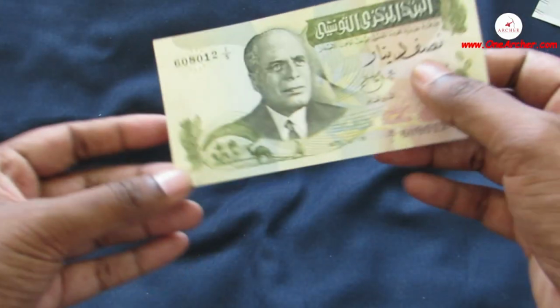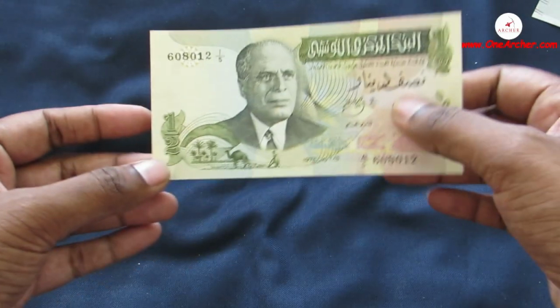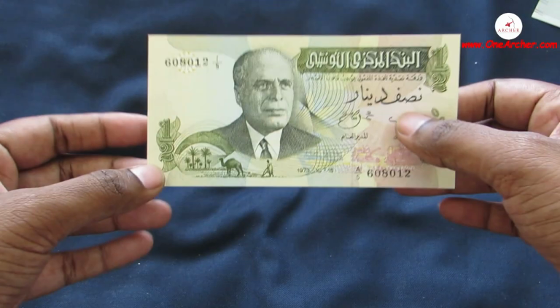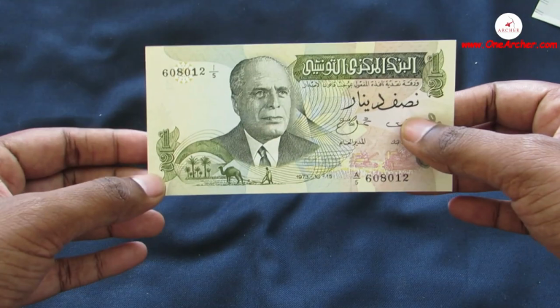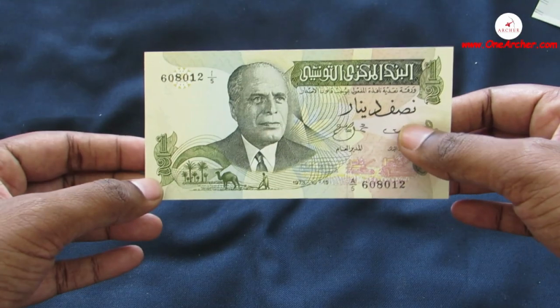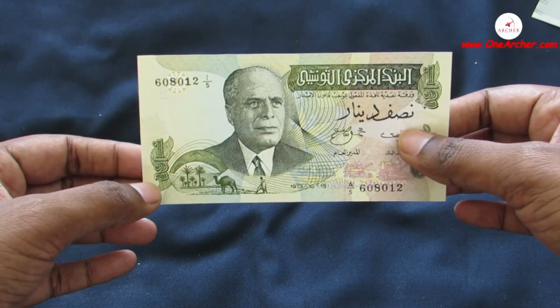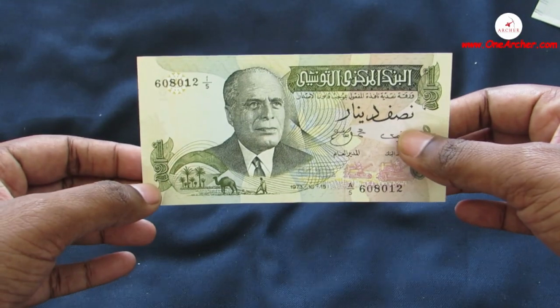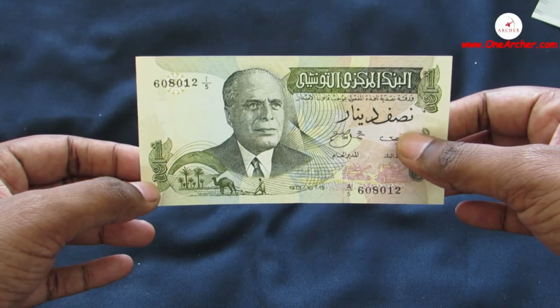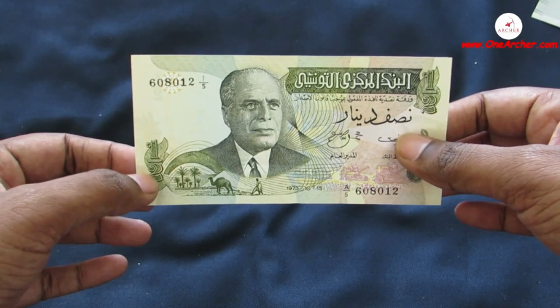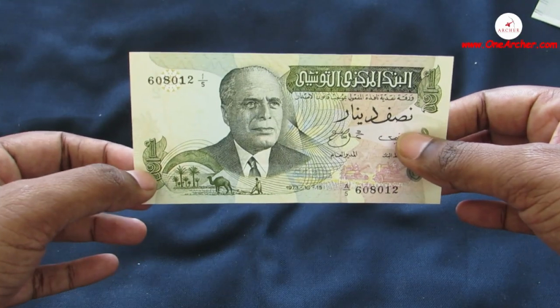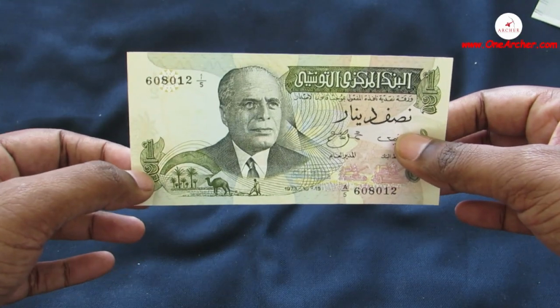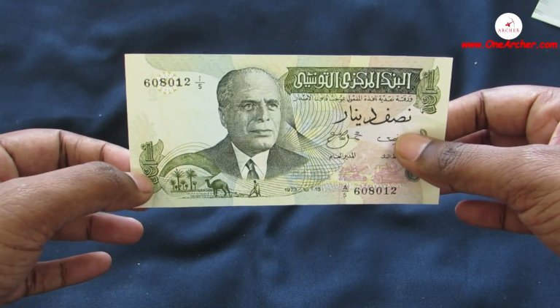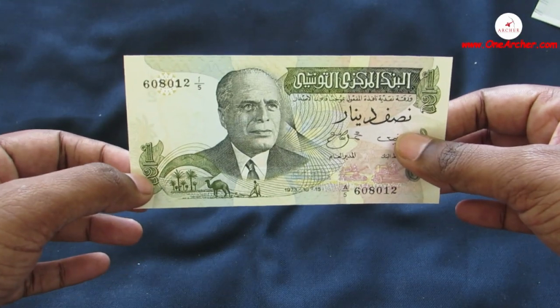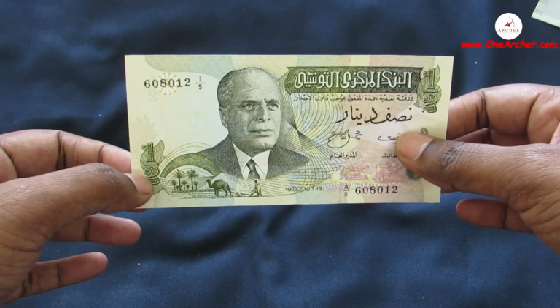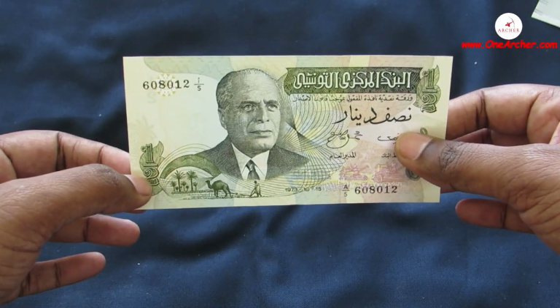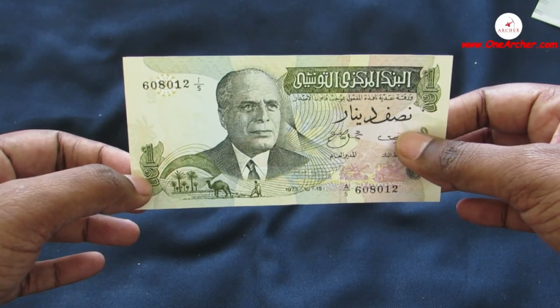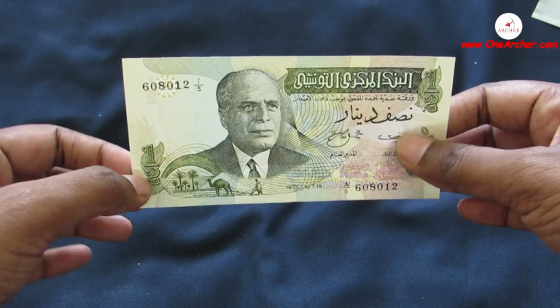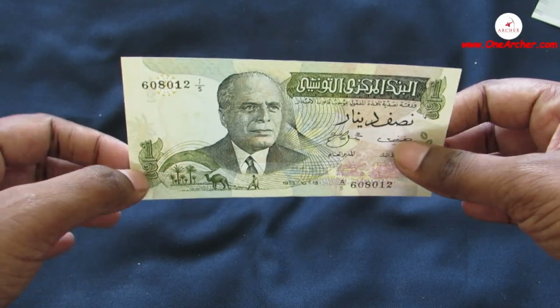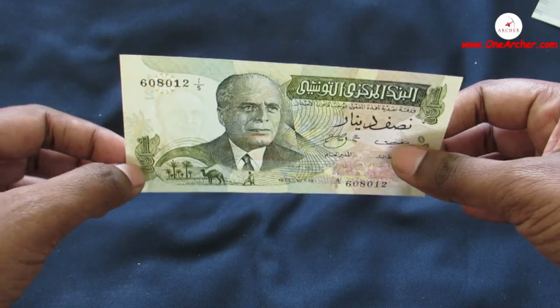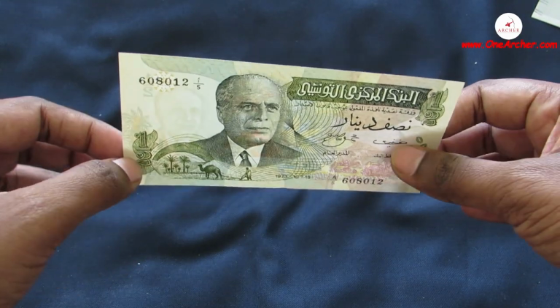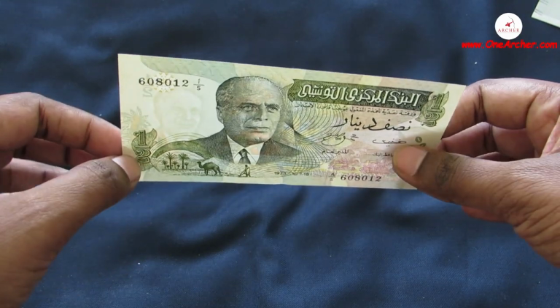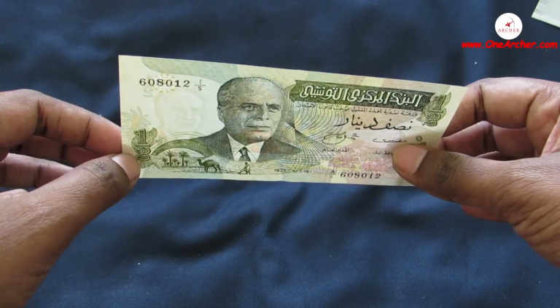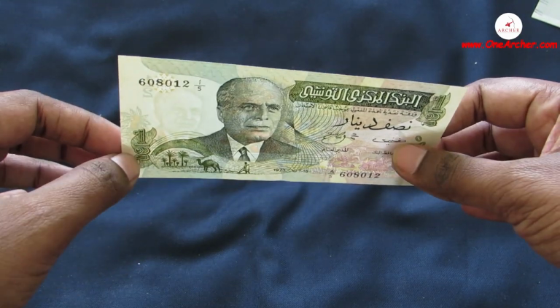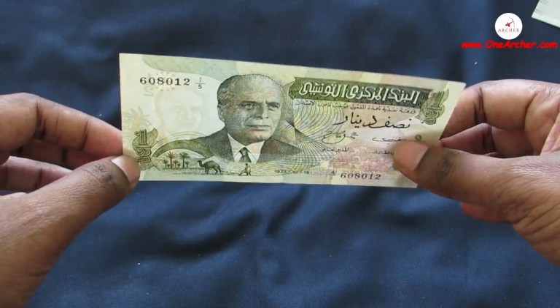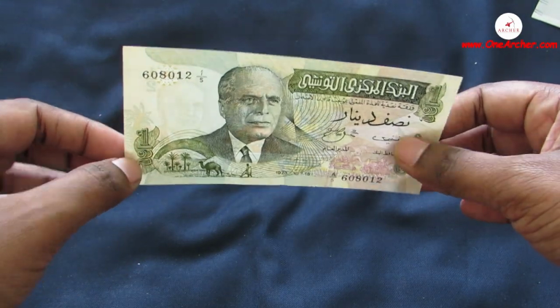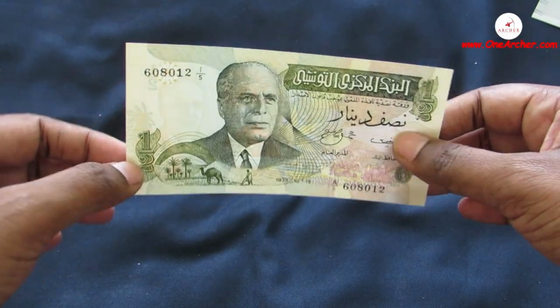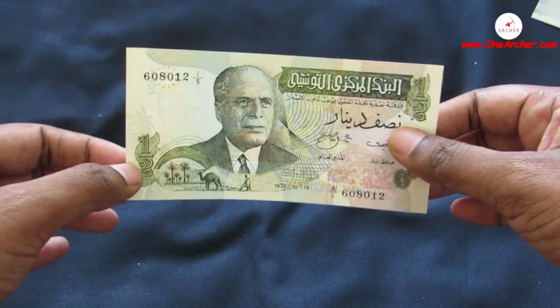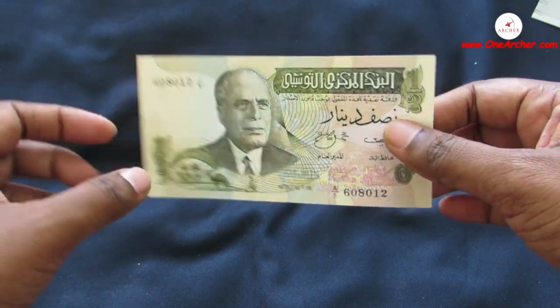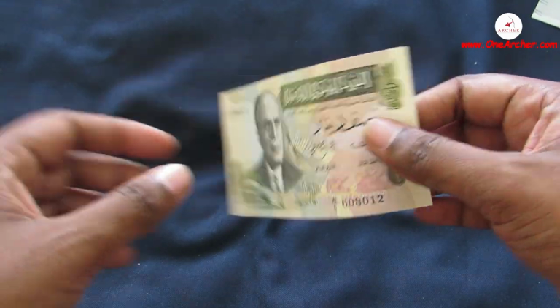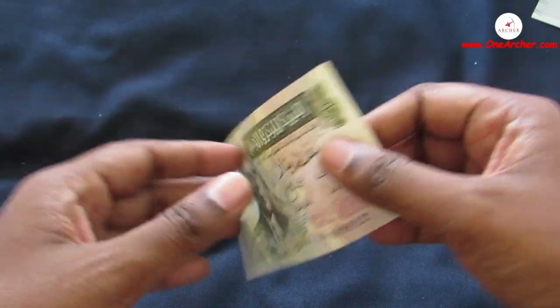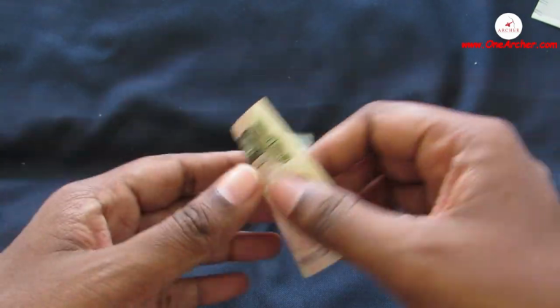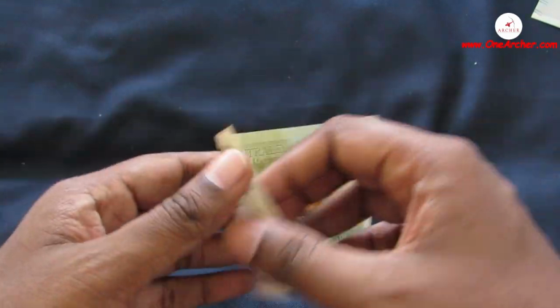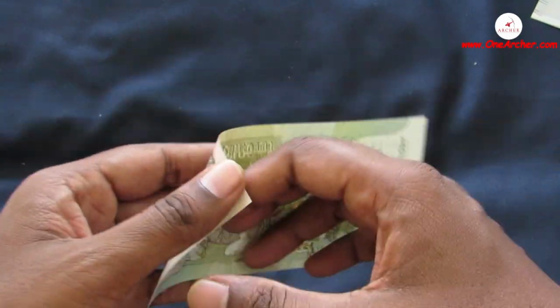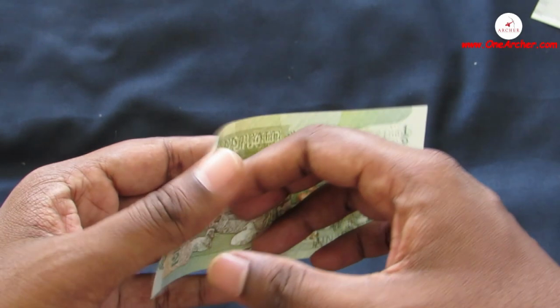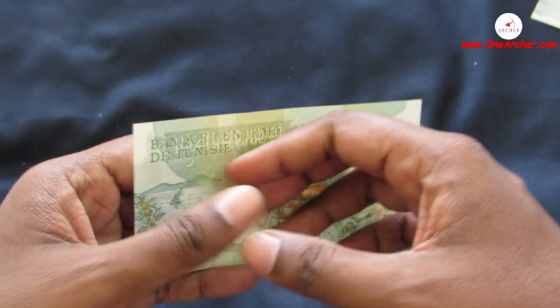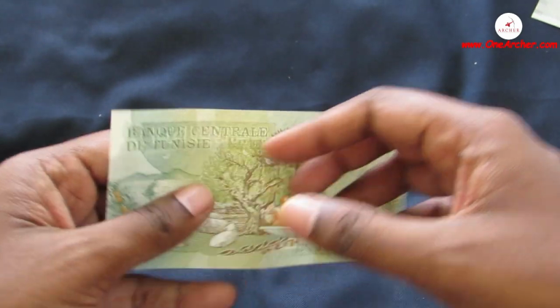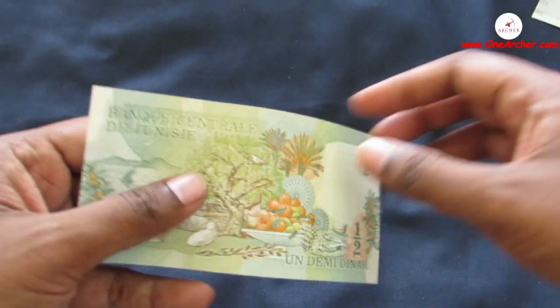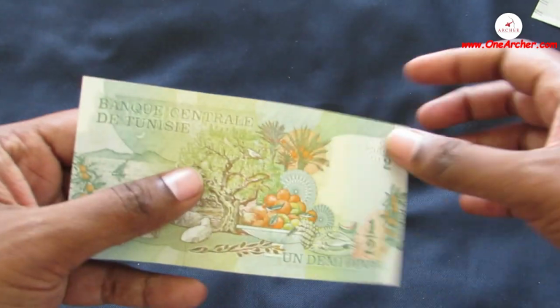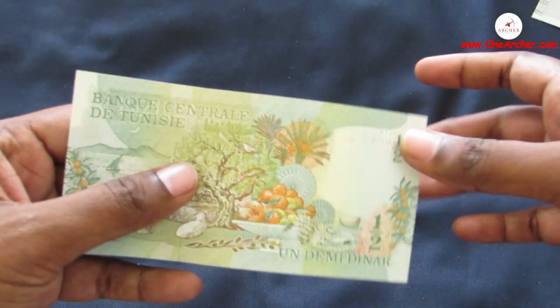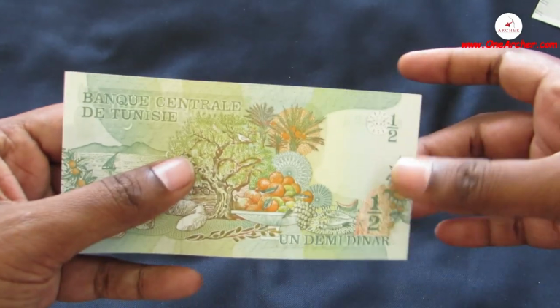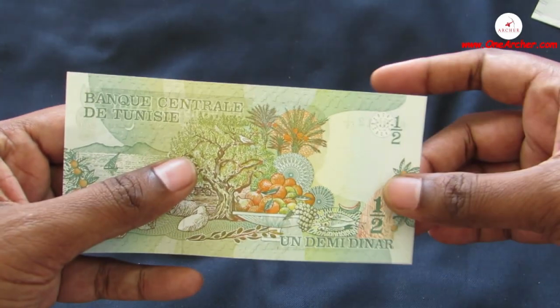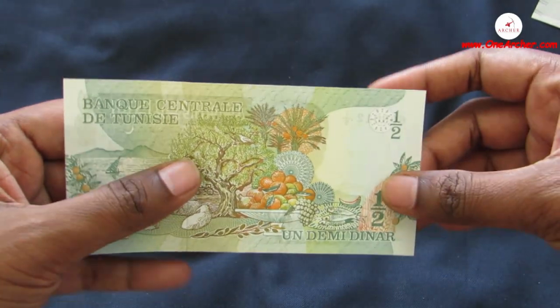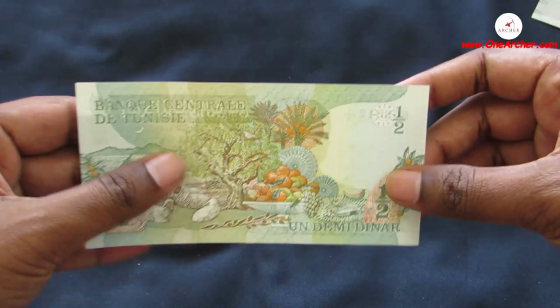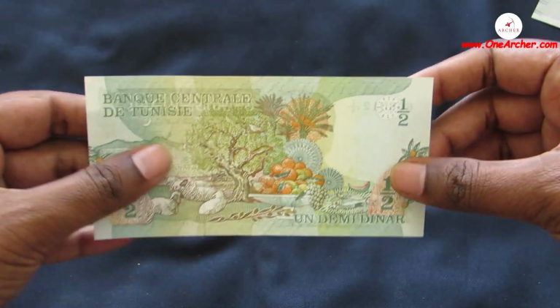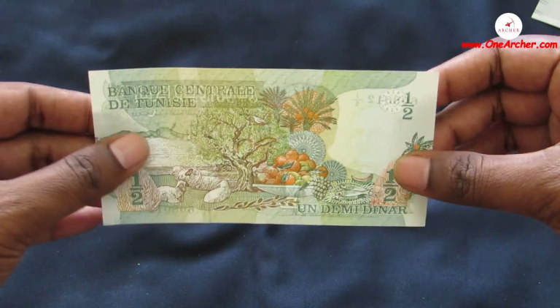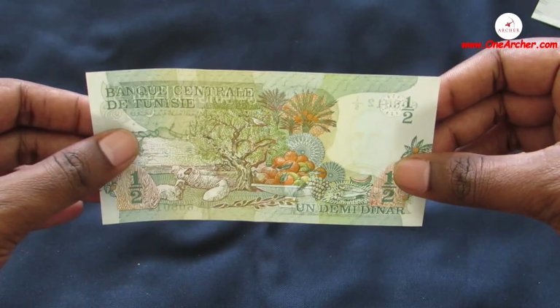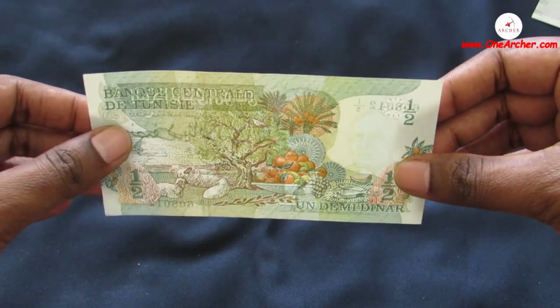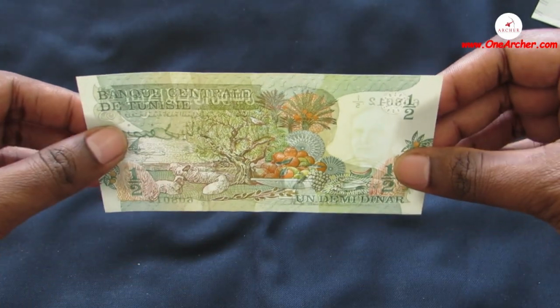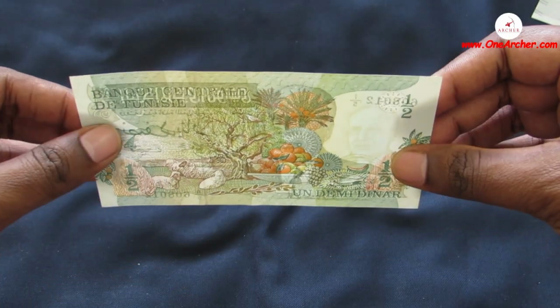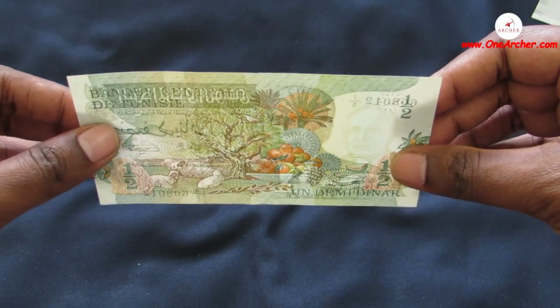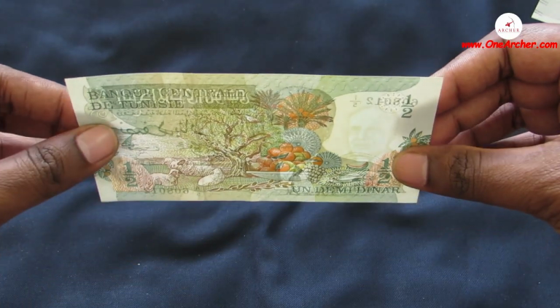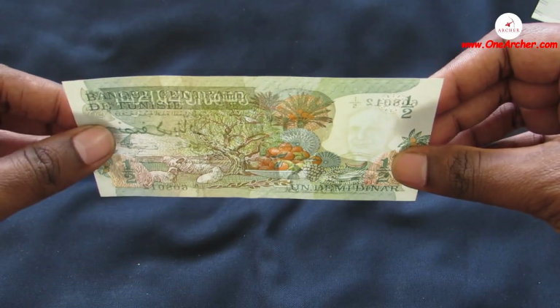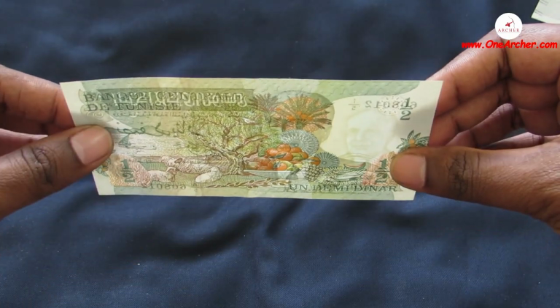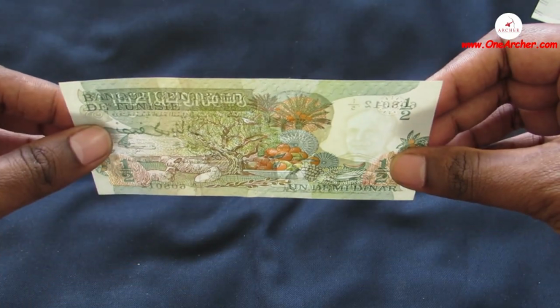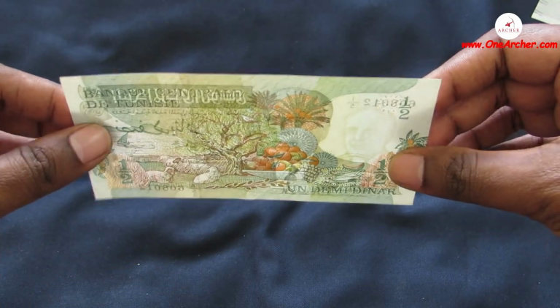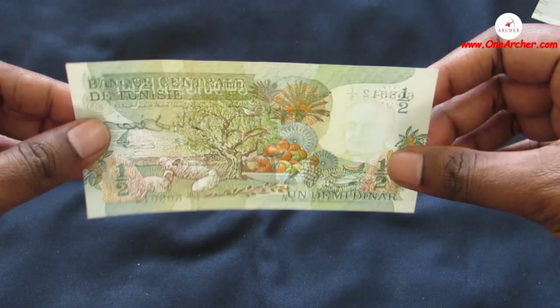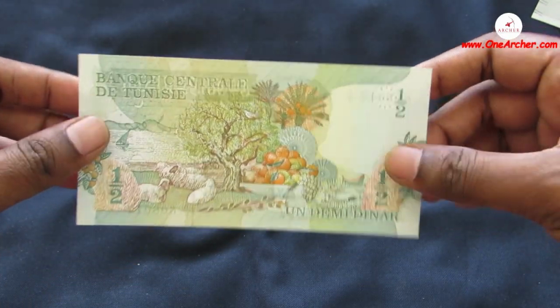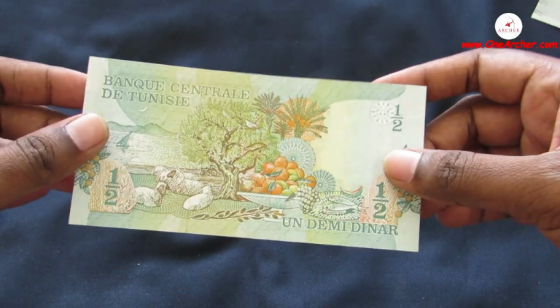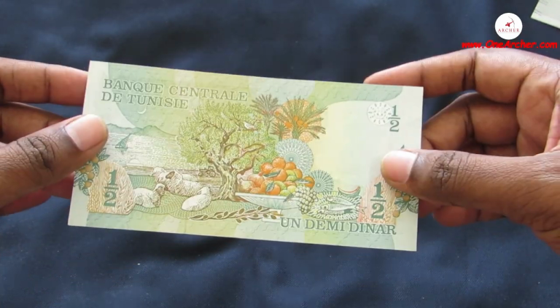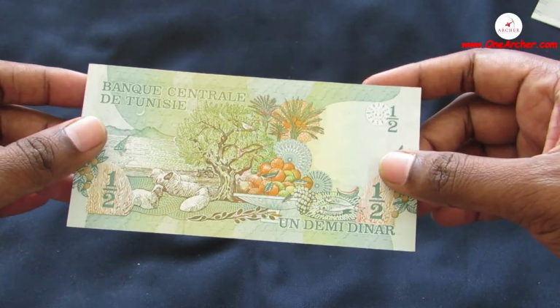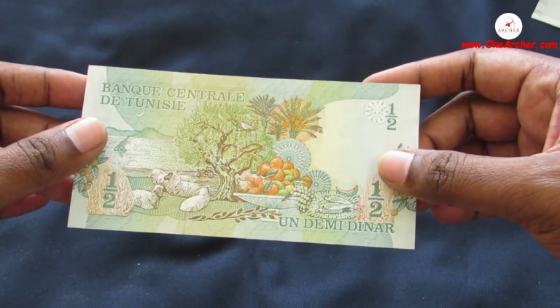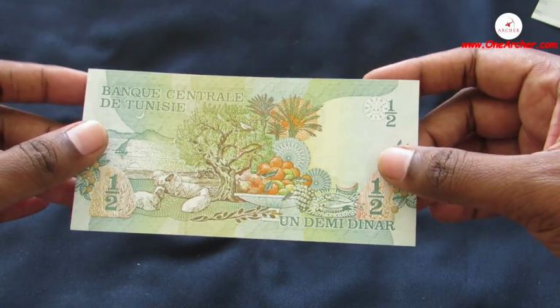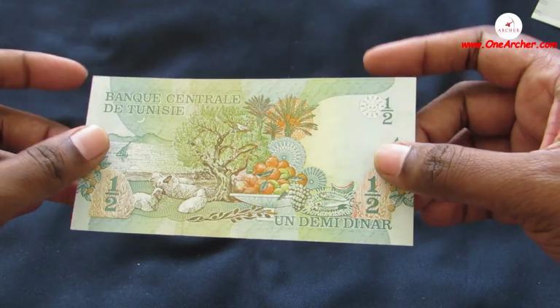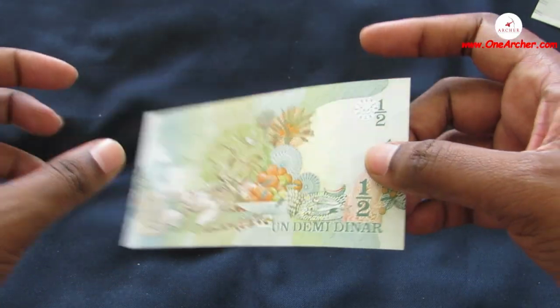The 20th one is a Half Dinar of Tunisia, an African country. On the obverse is the portrait of President Habib Bourguiba, and on the reverse is sheep and fruit.